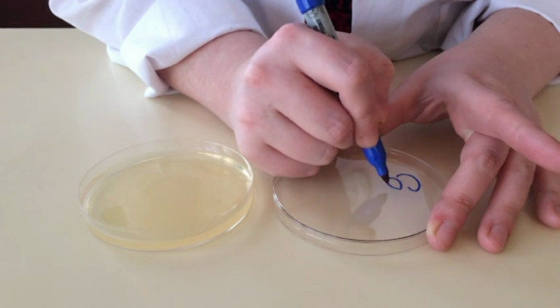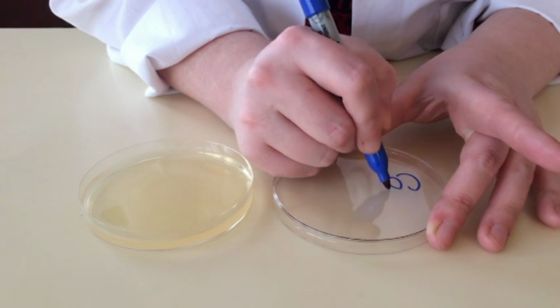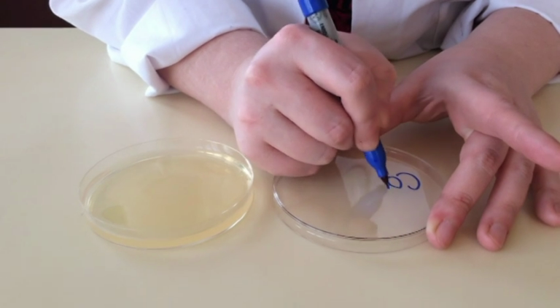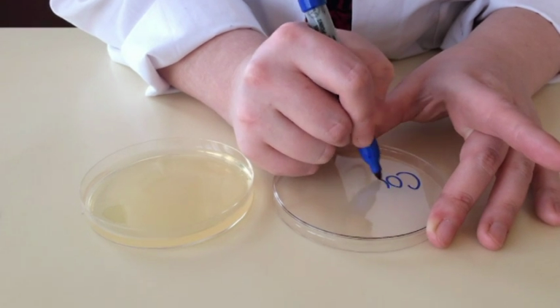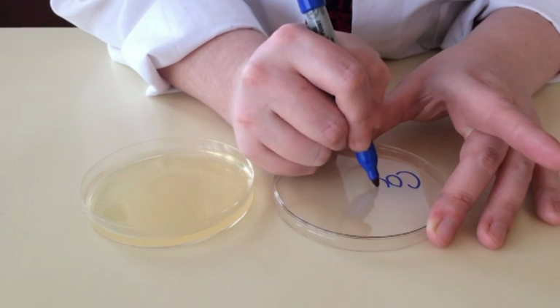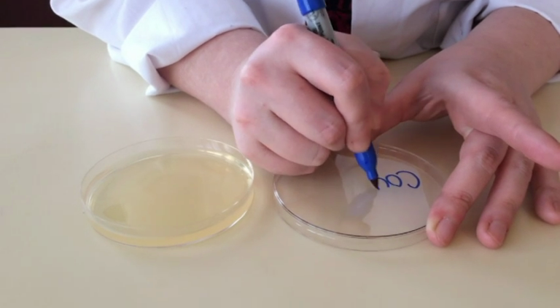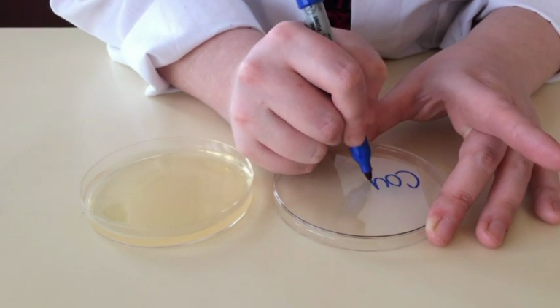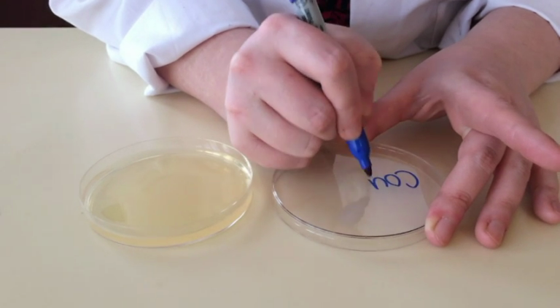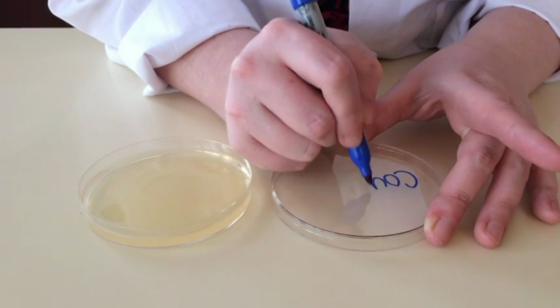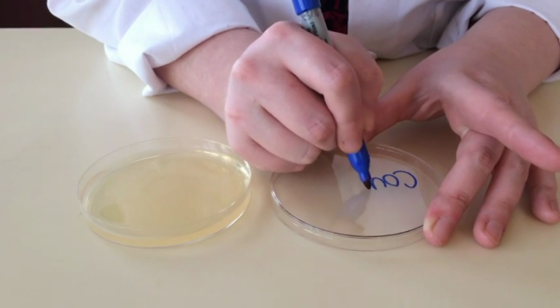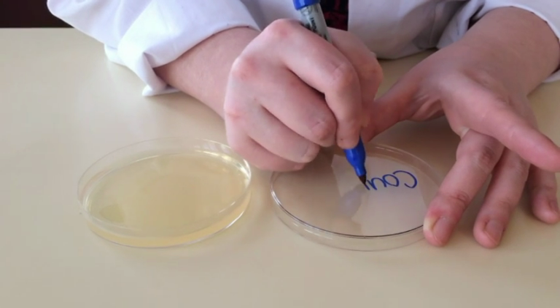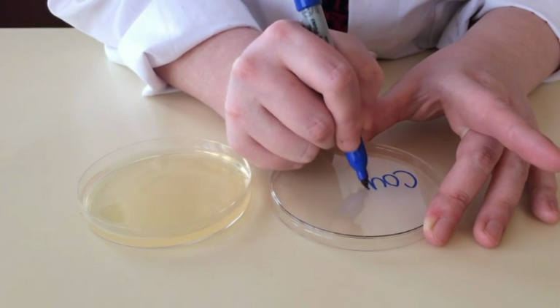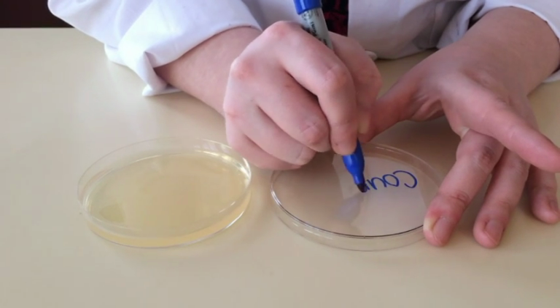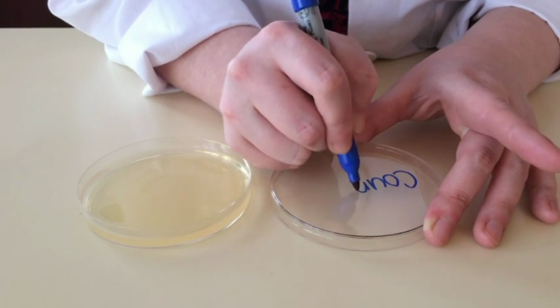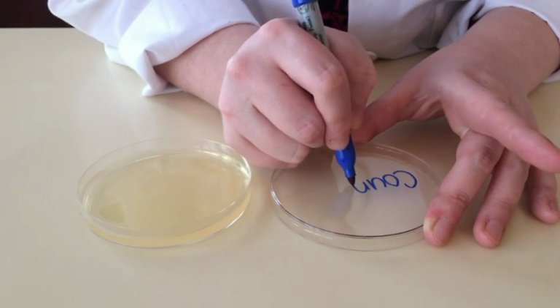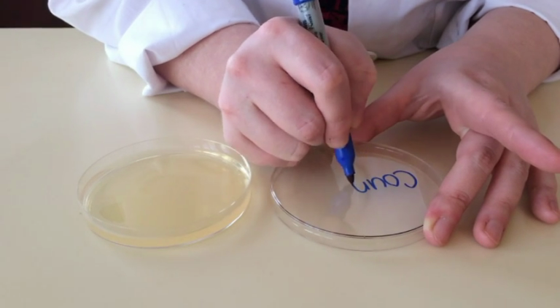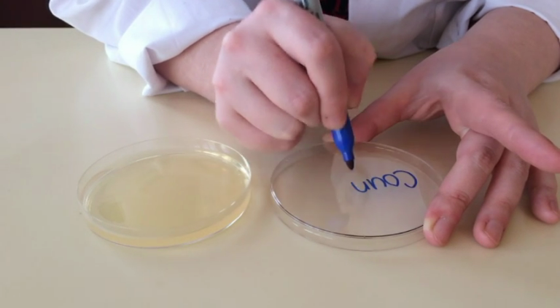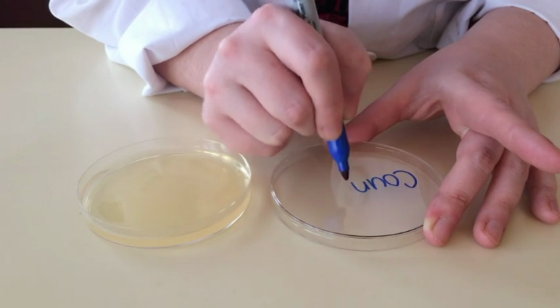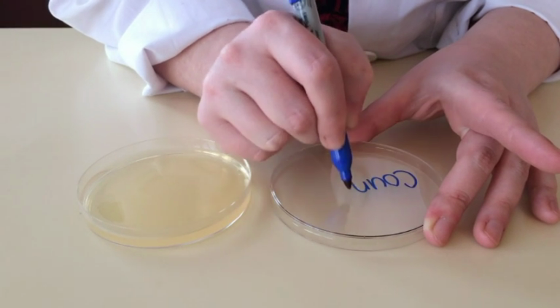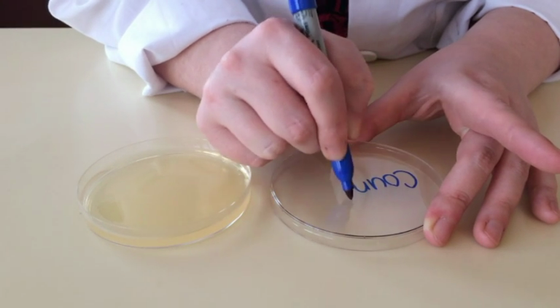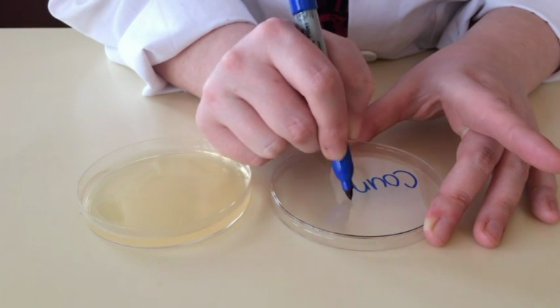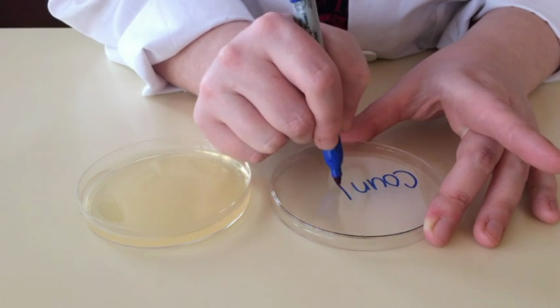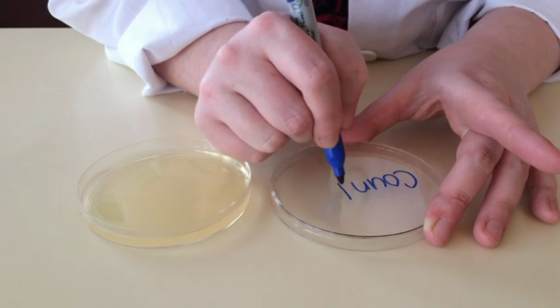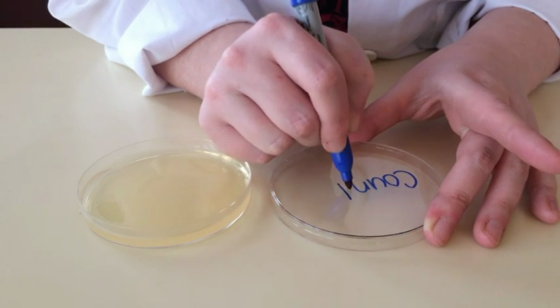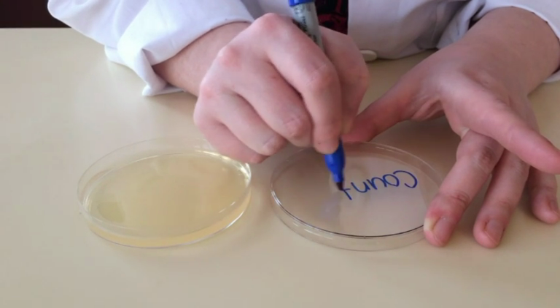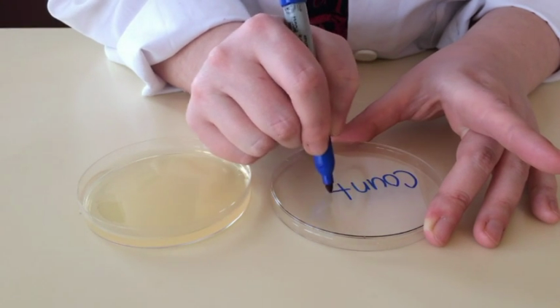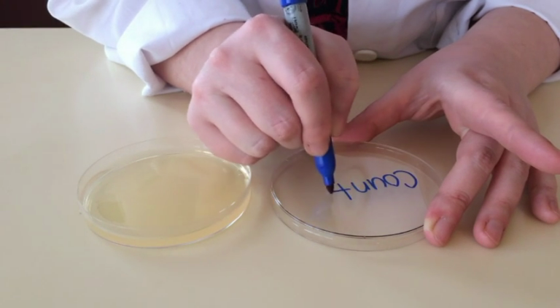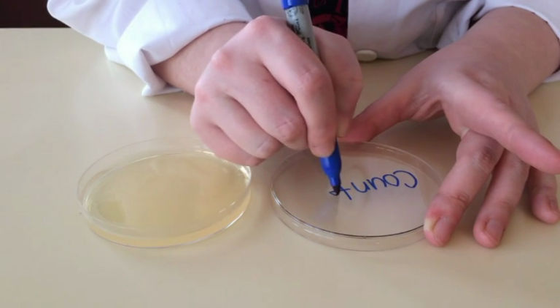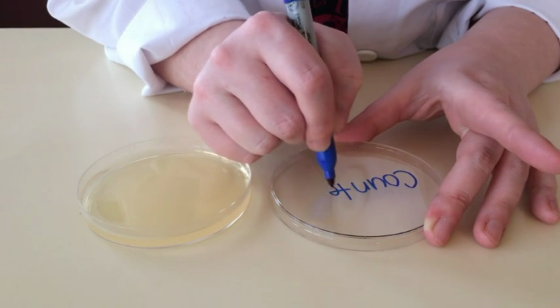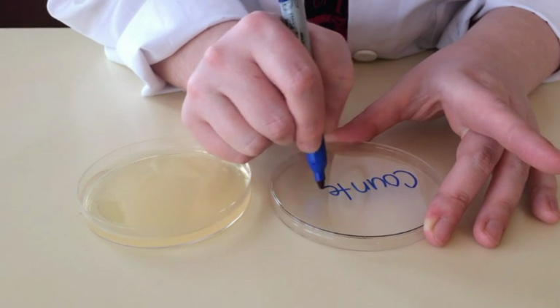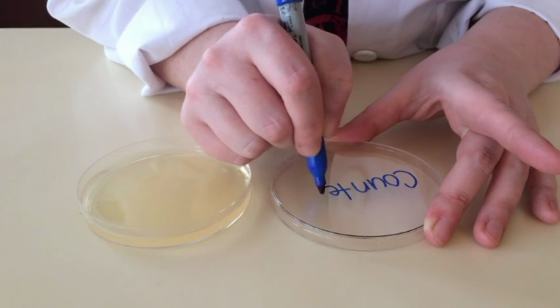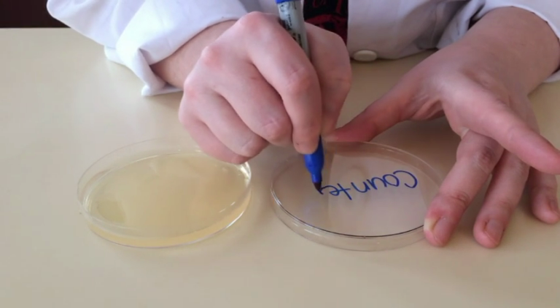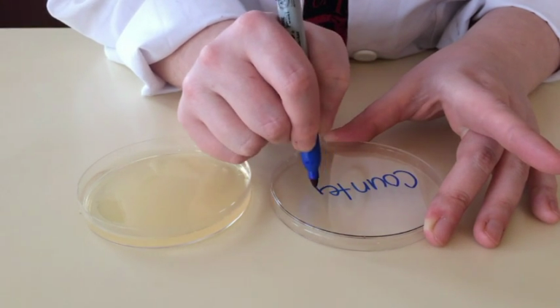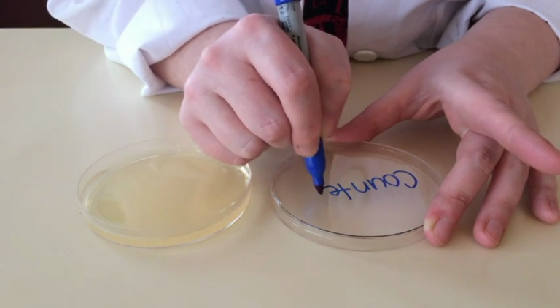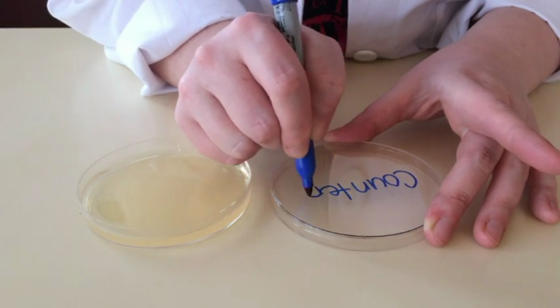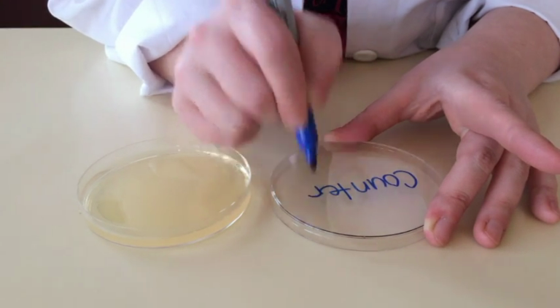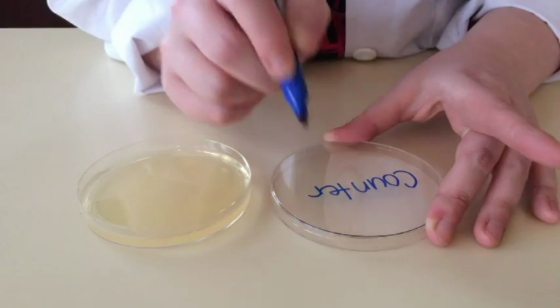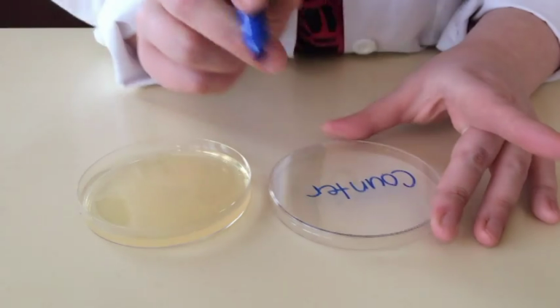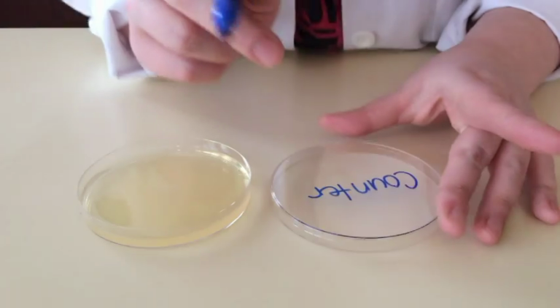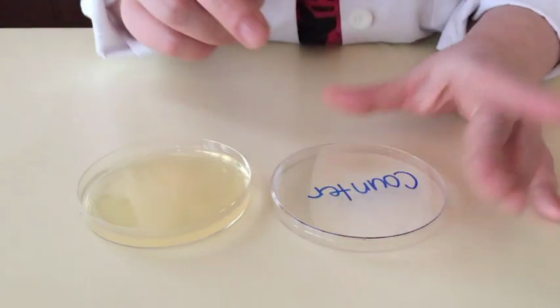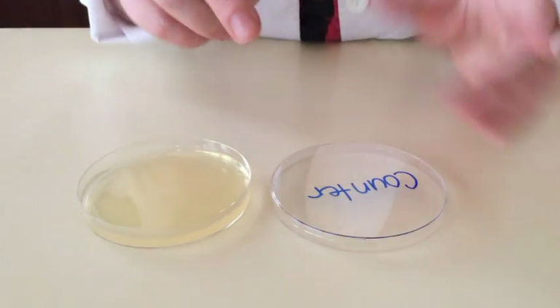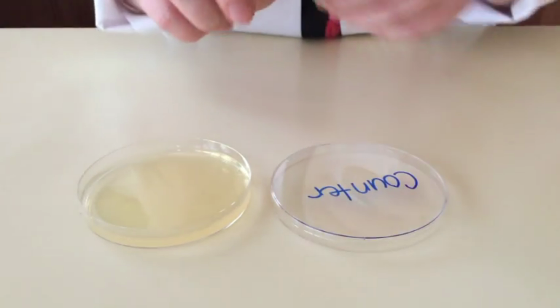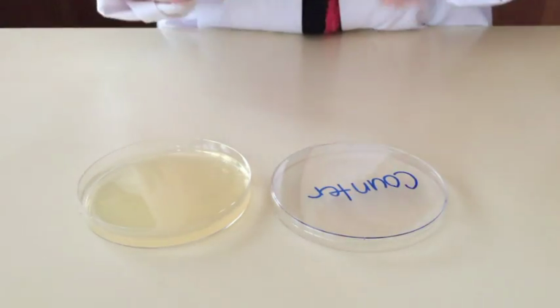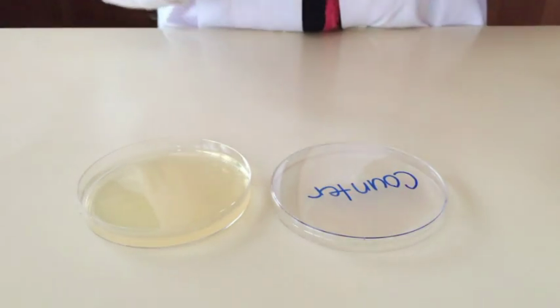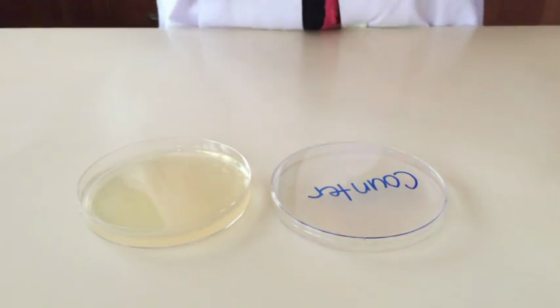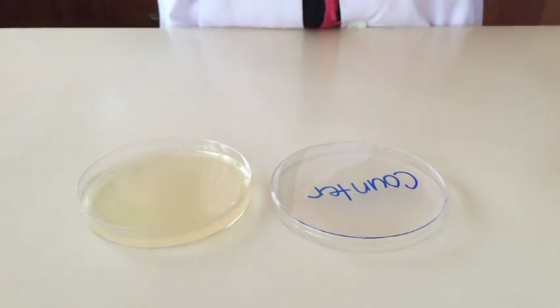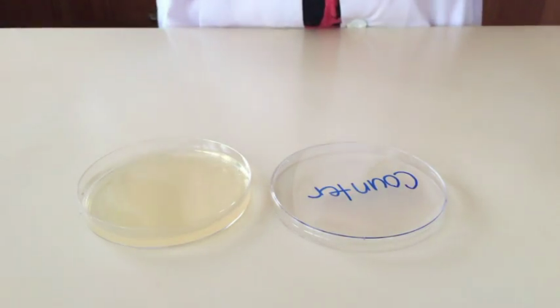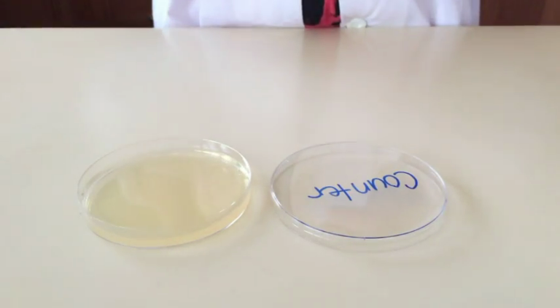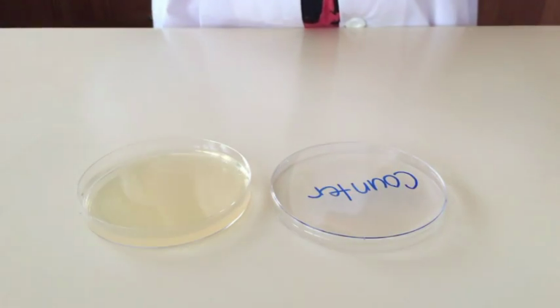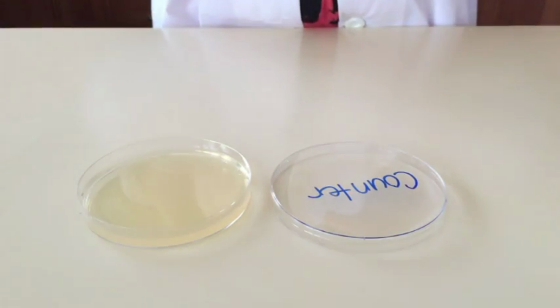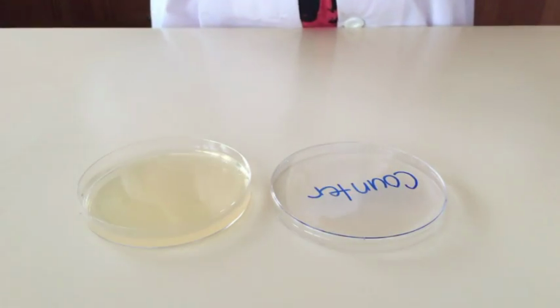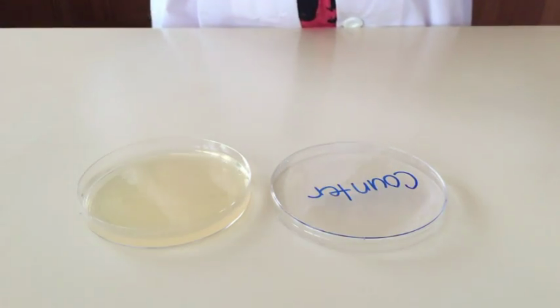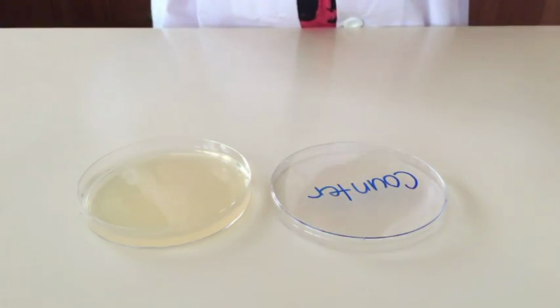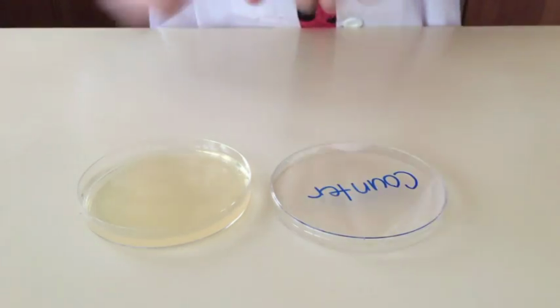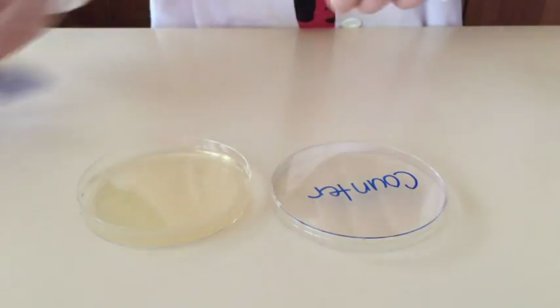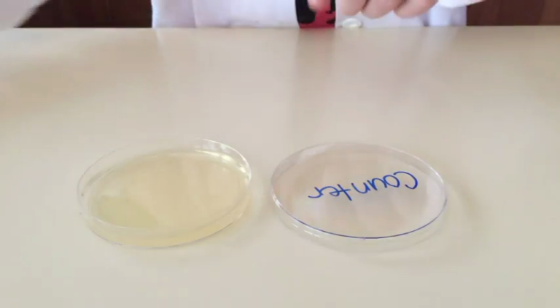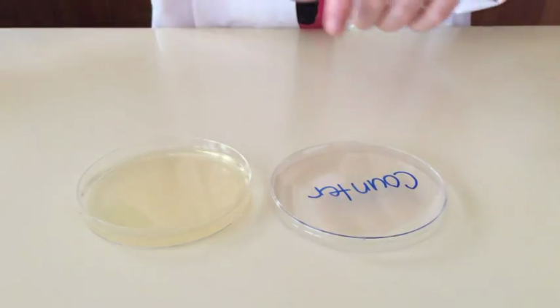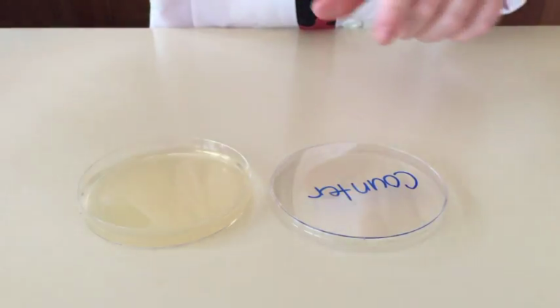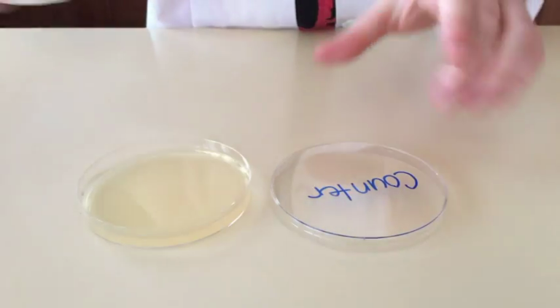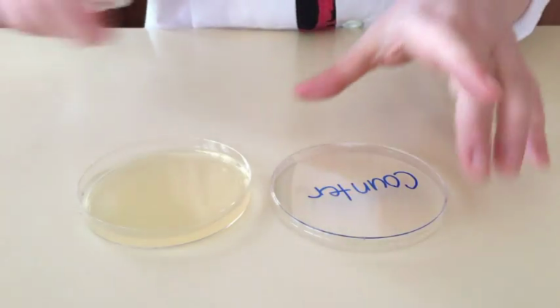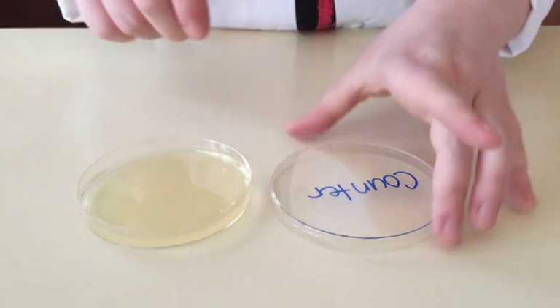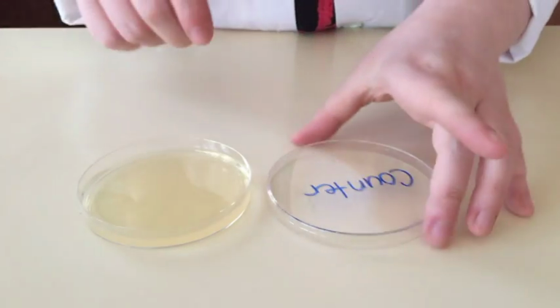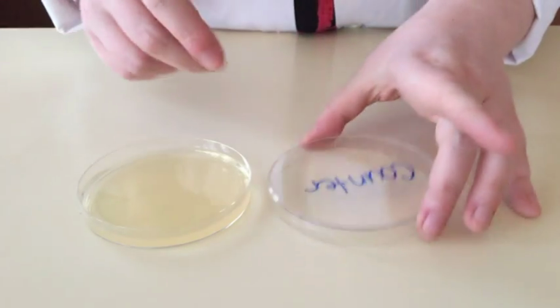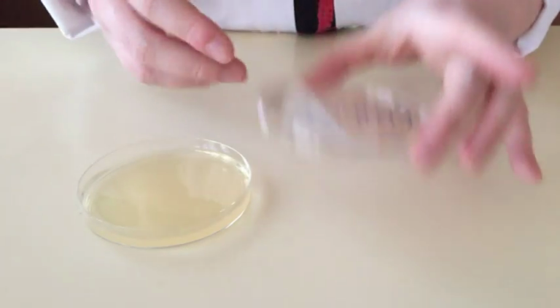If you are doing multiple experiments, you will want to write the name of the area you swabbed on the lid of the plate so you know which bacteria came from where.